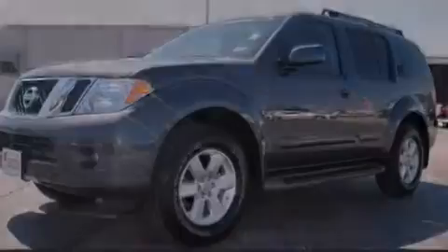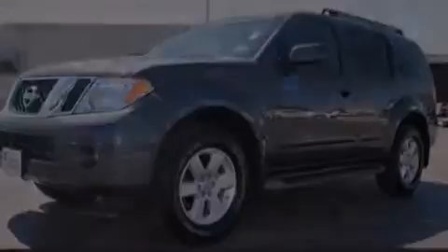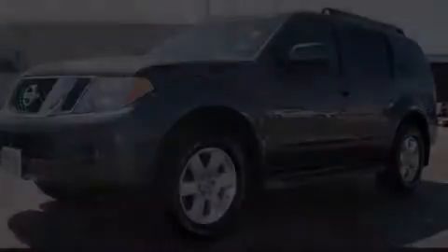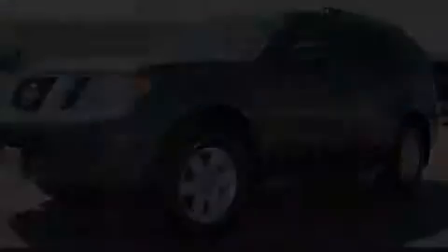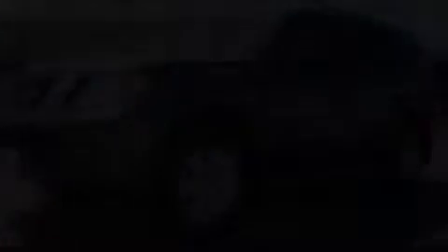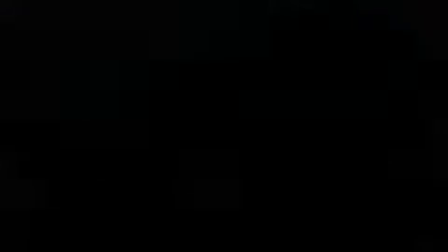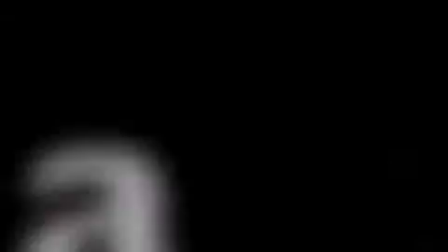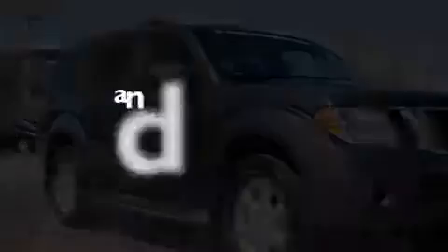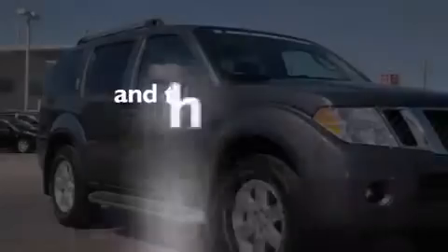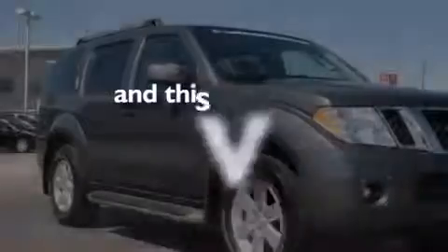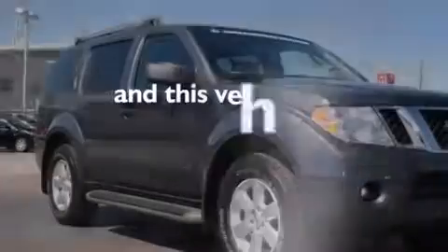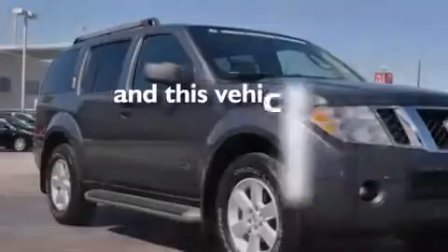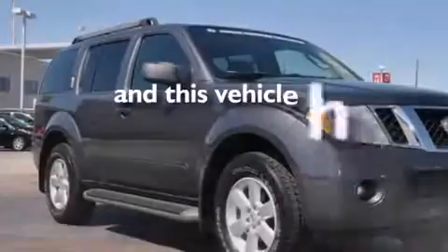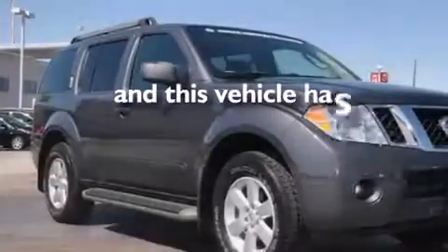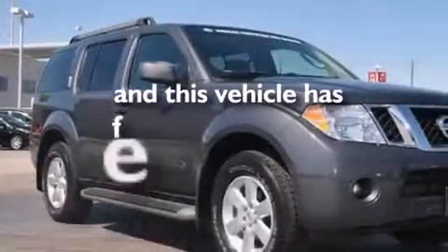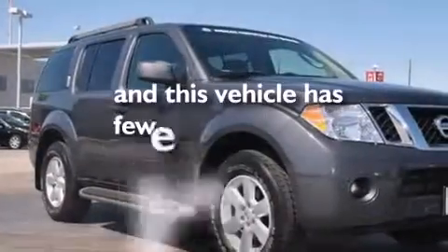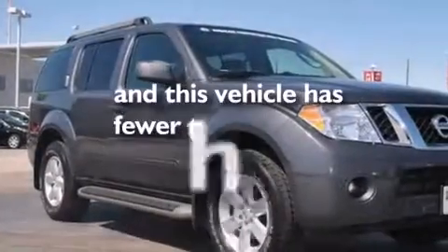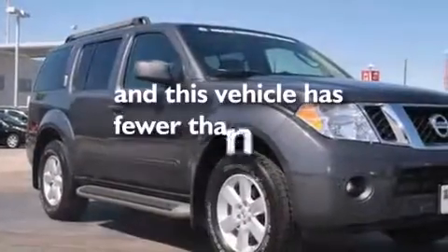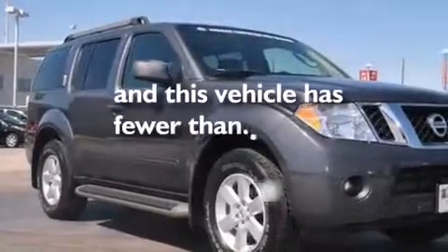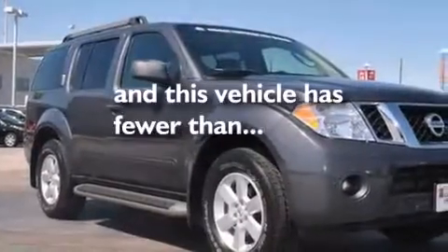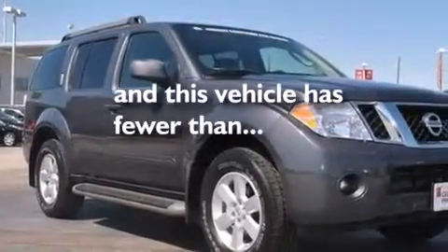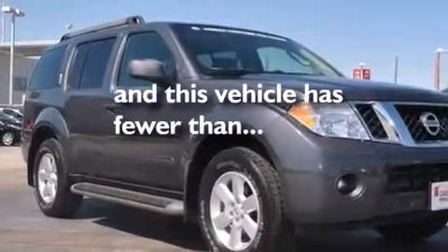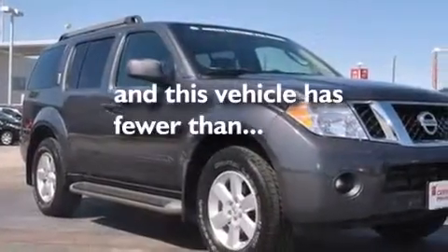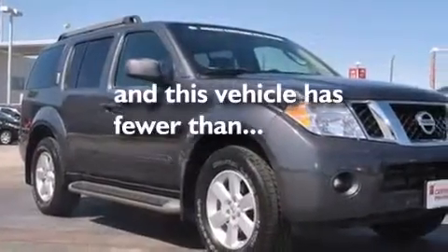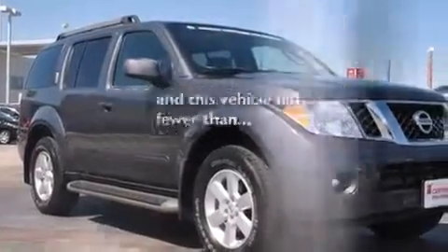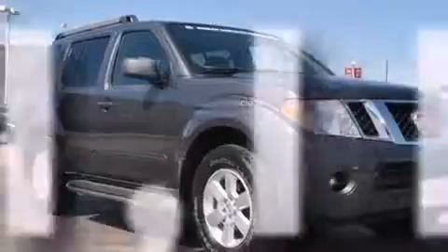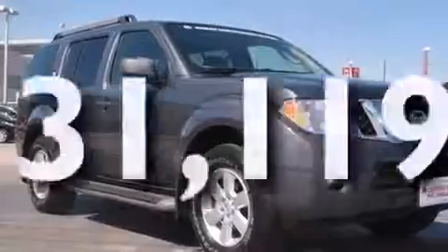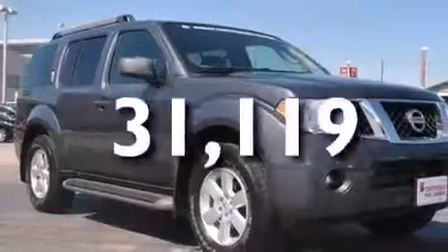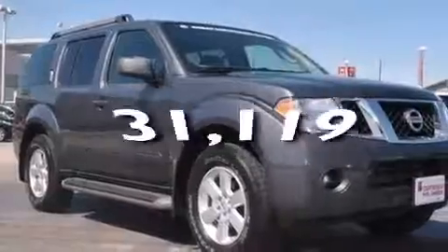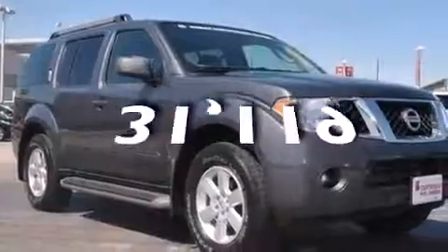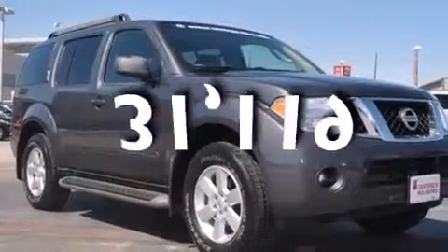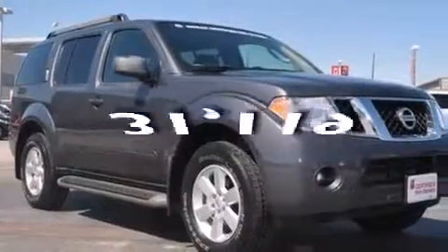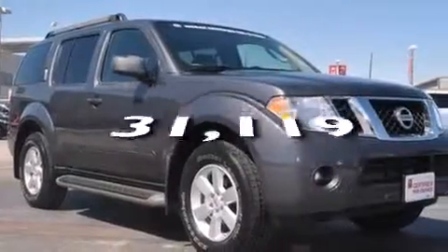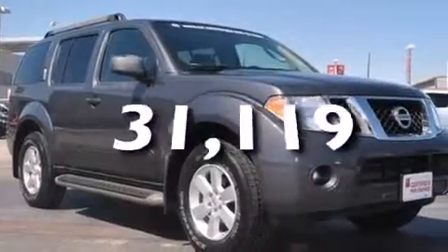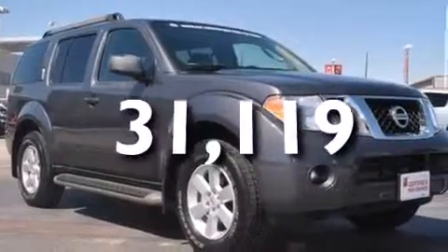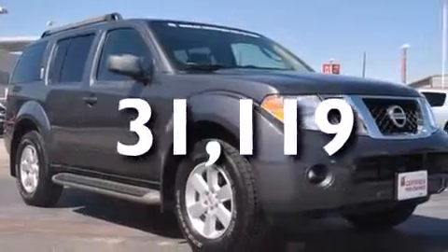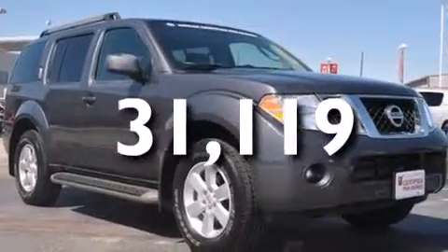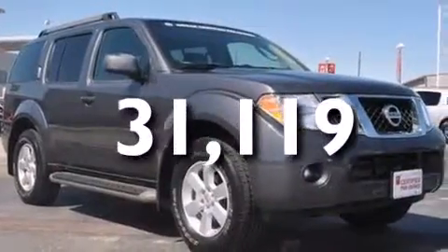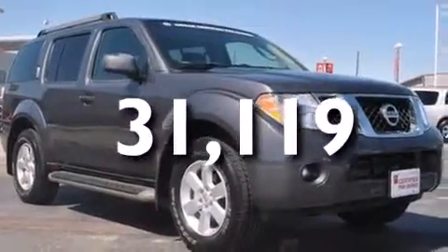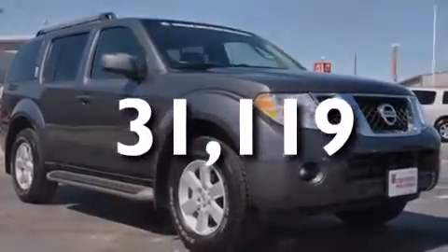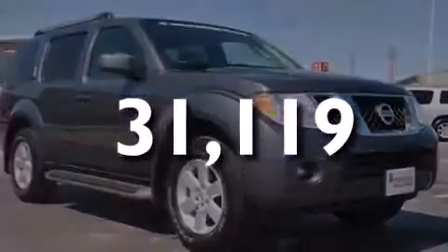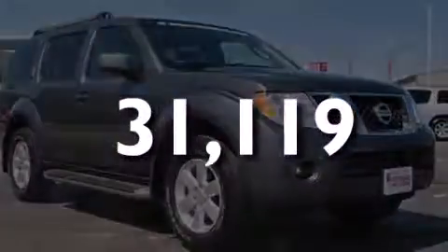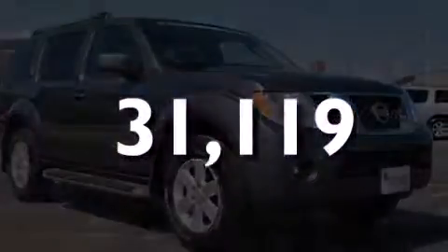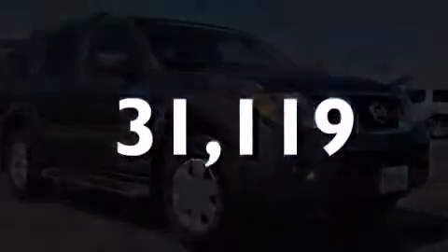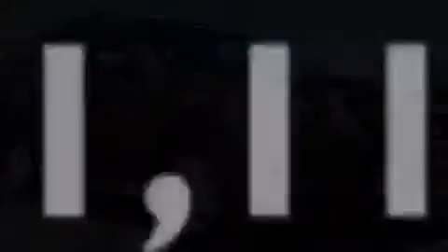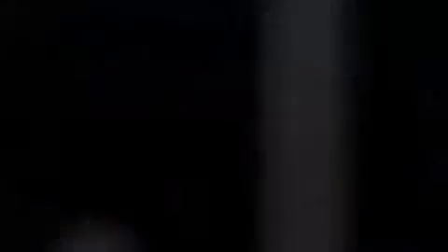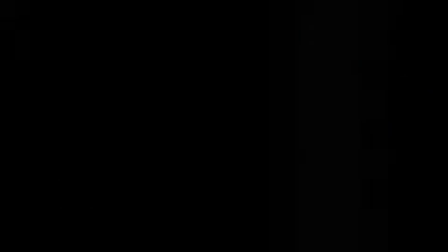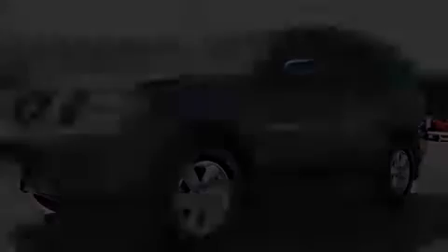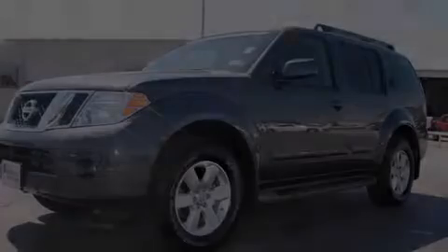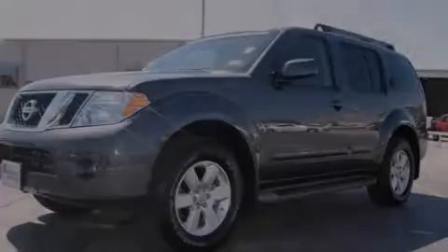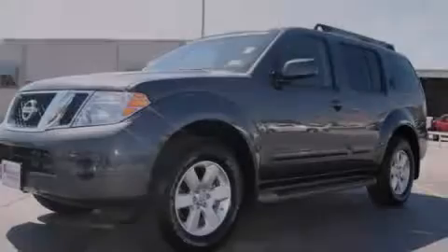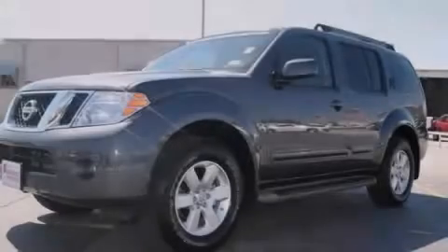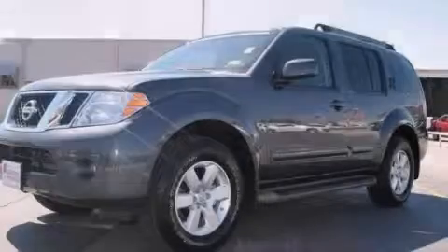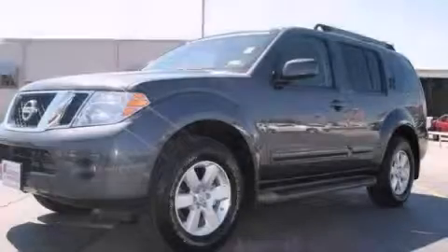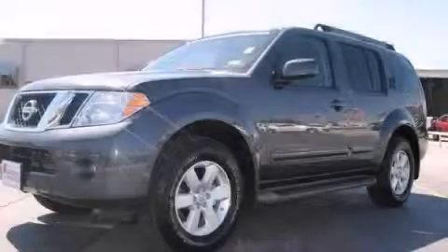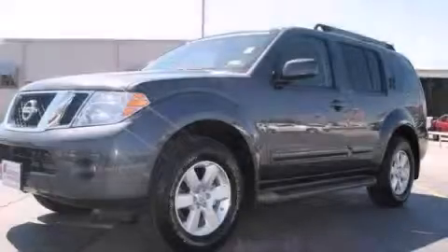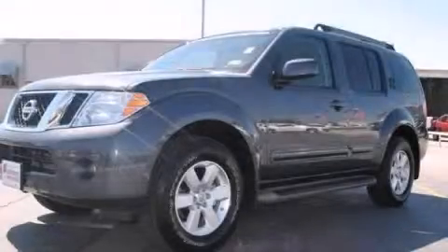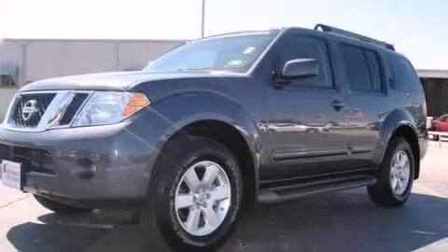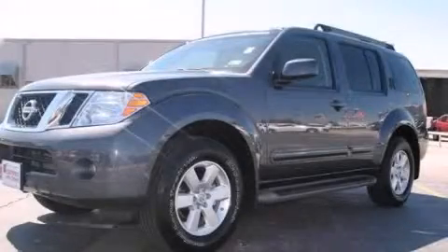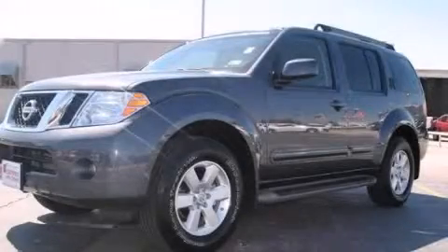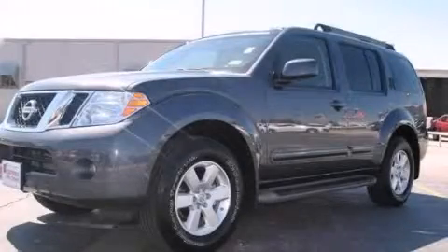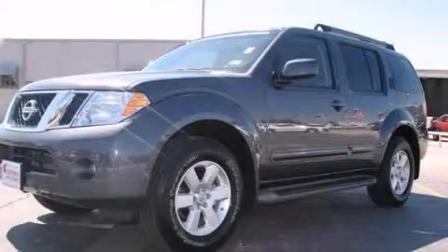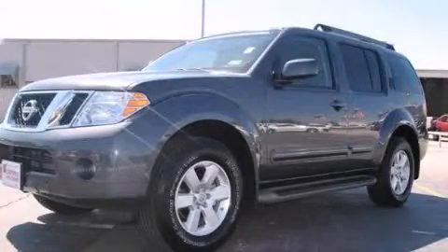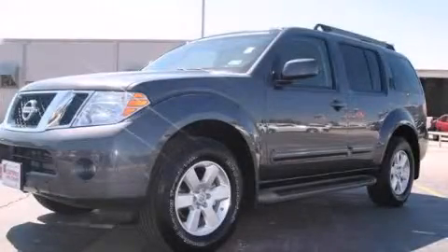This vehicle has fewer than 32,000 miles on the odometer. We invite you to contact us today to learn more about this vehicle.